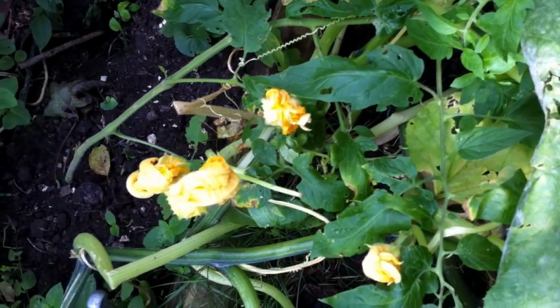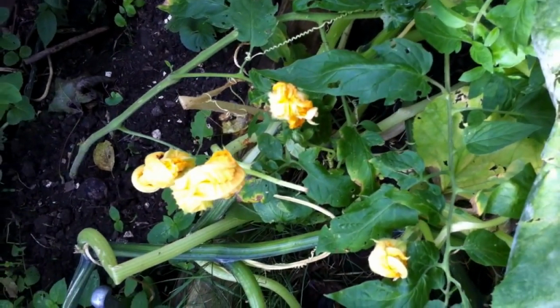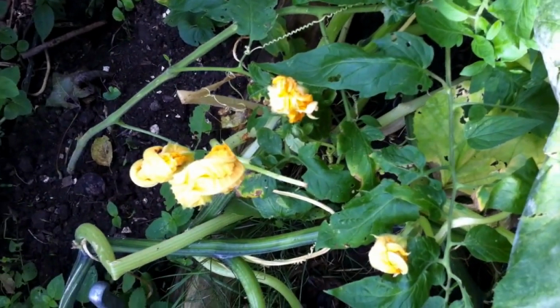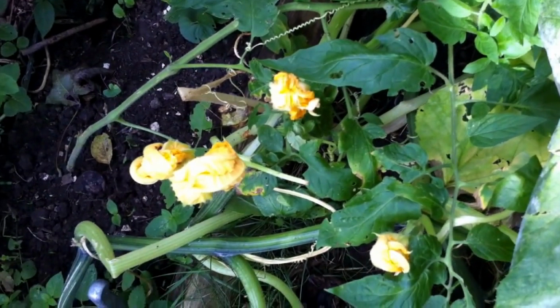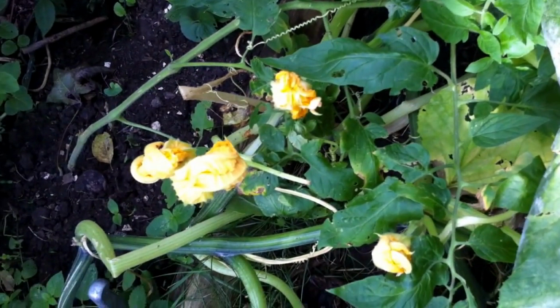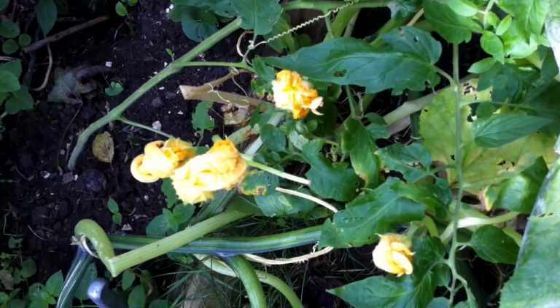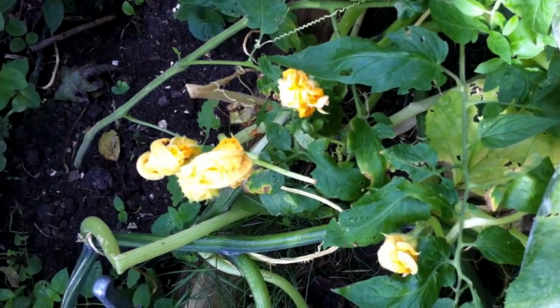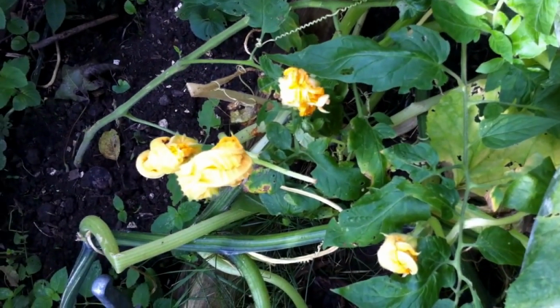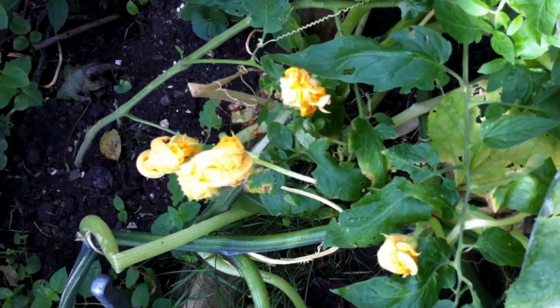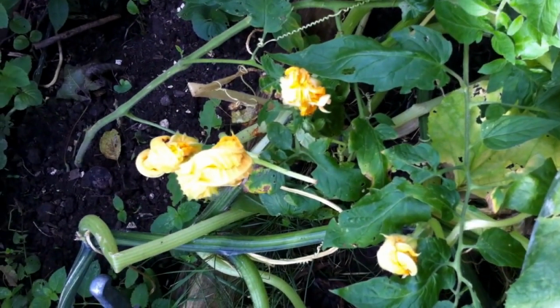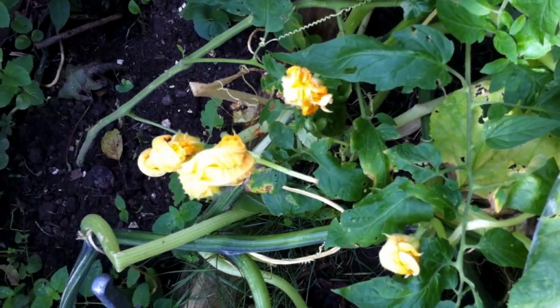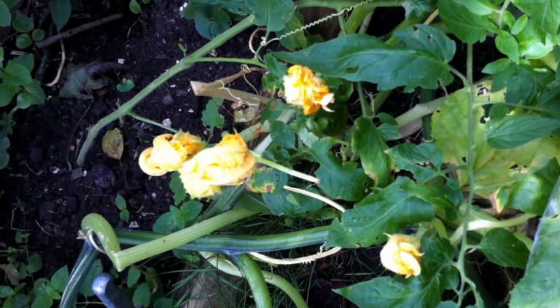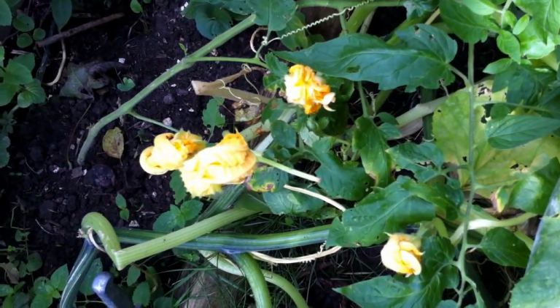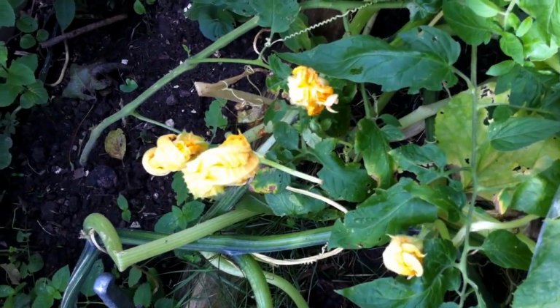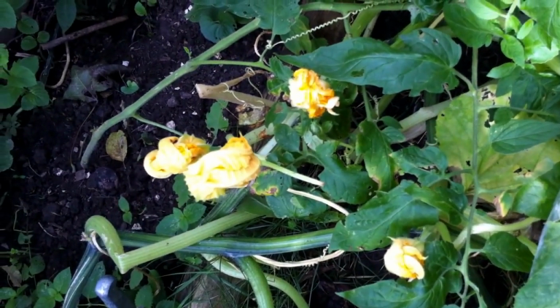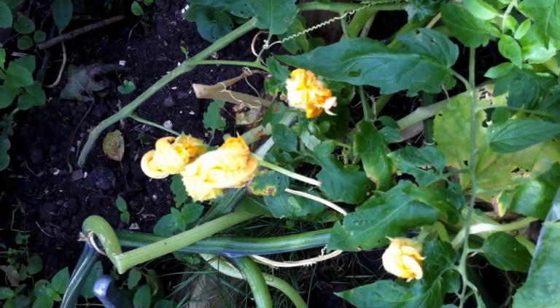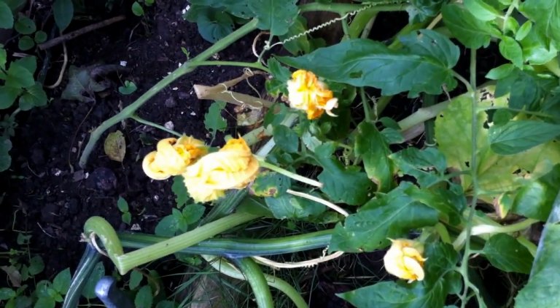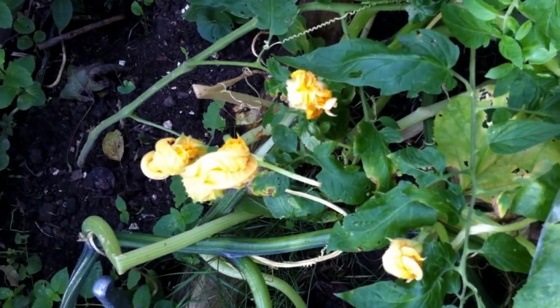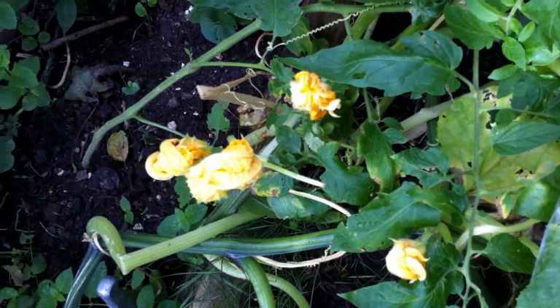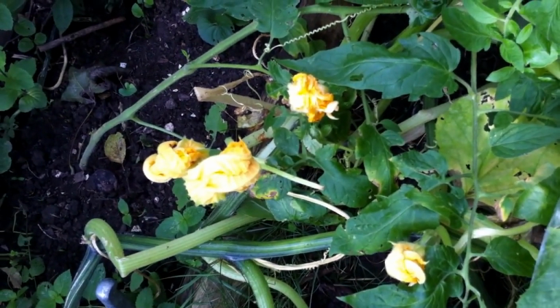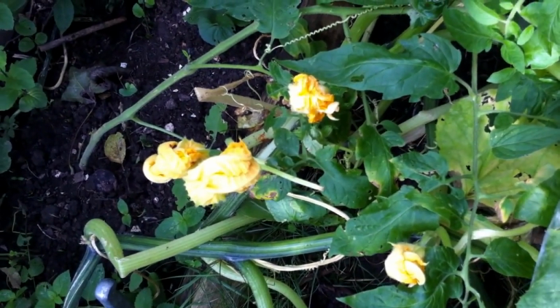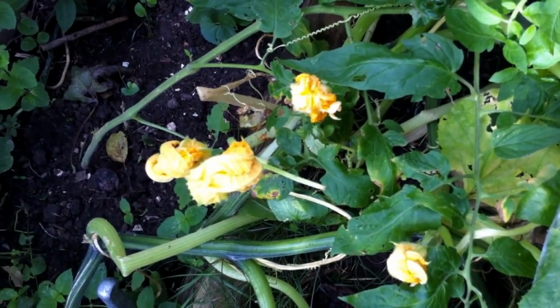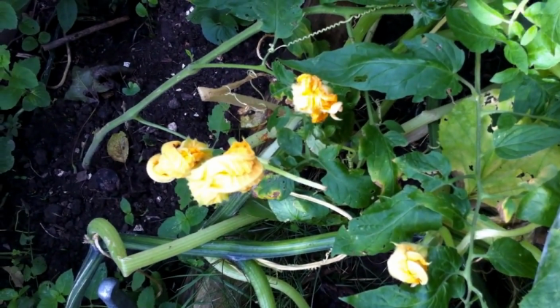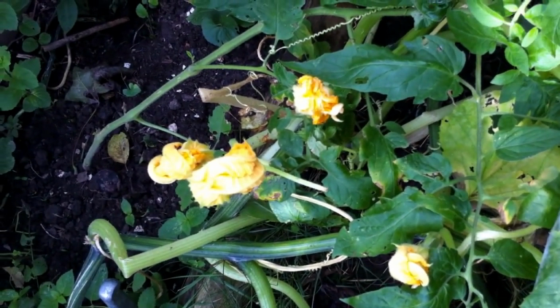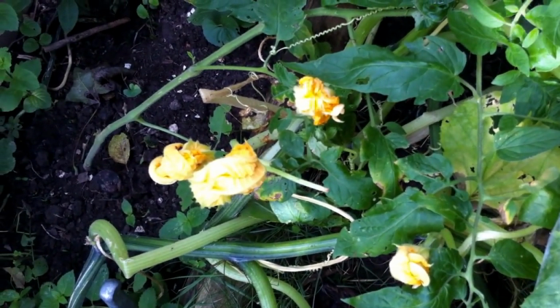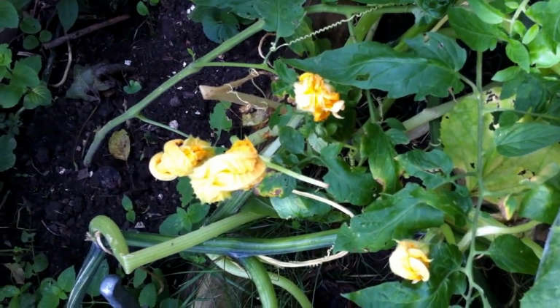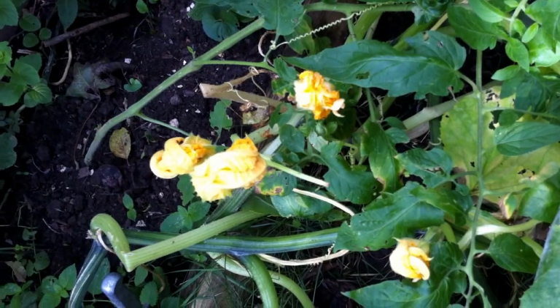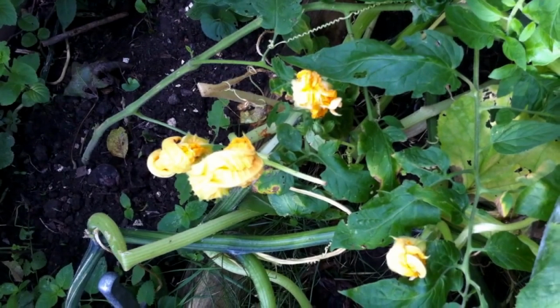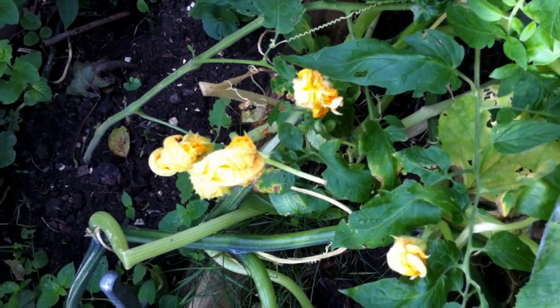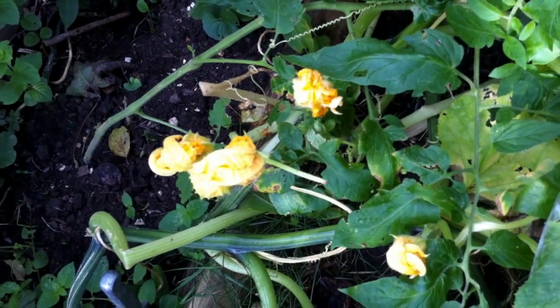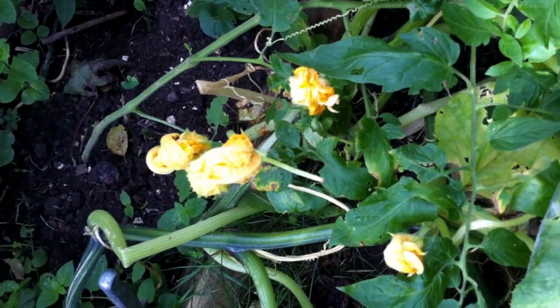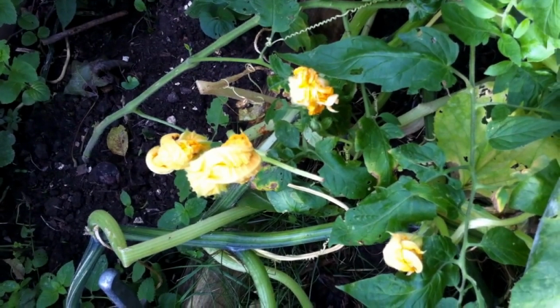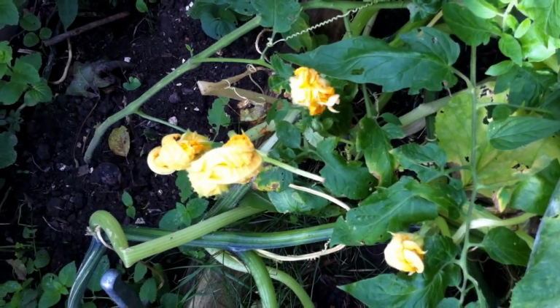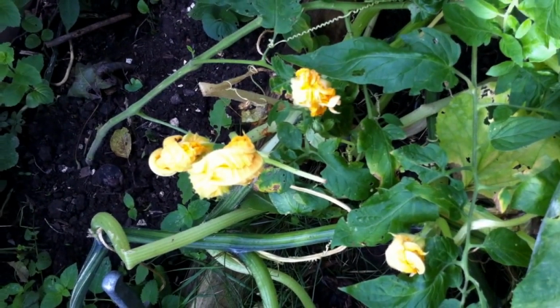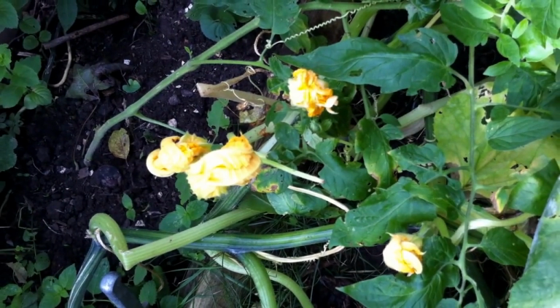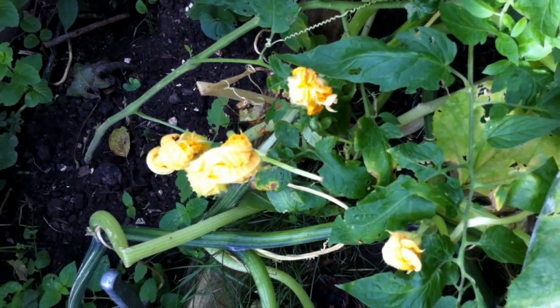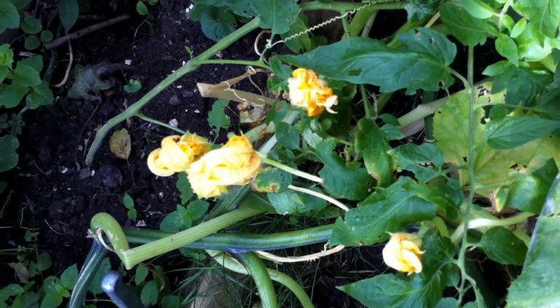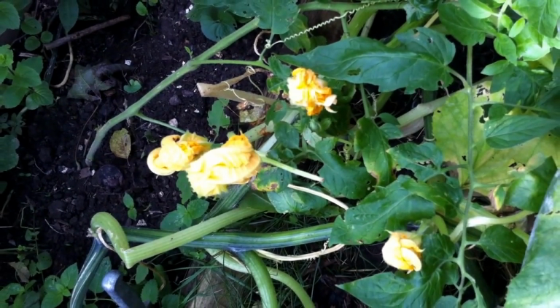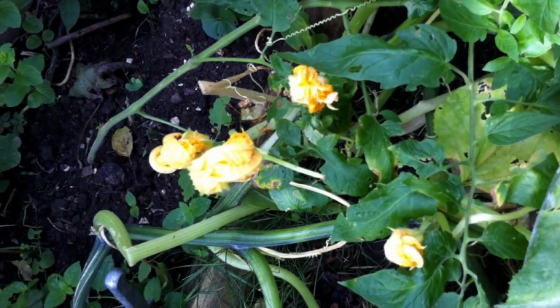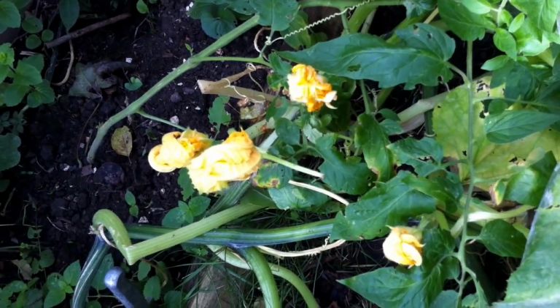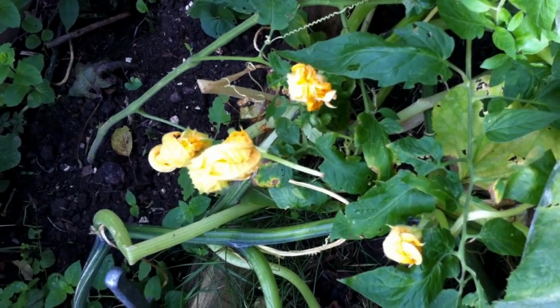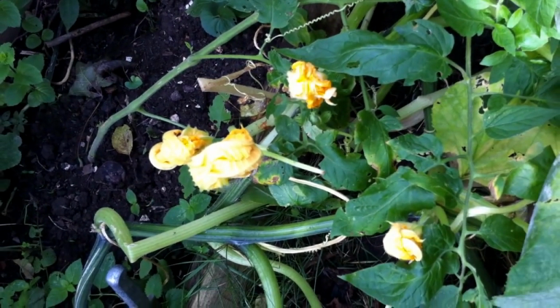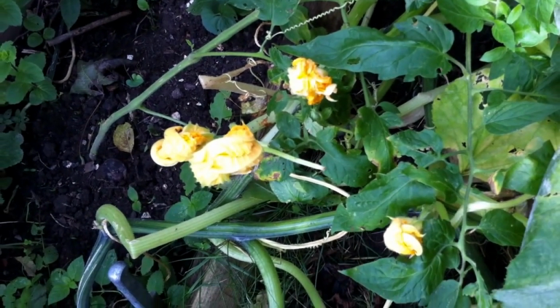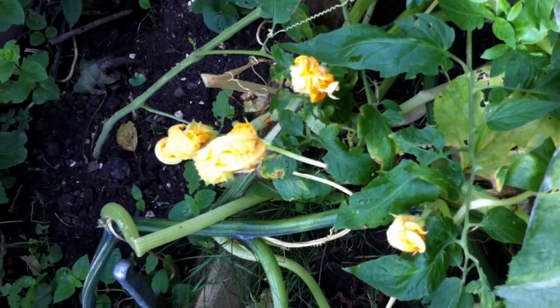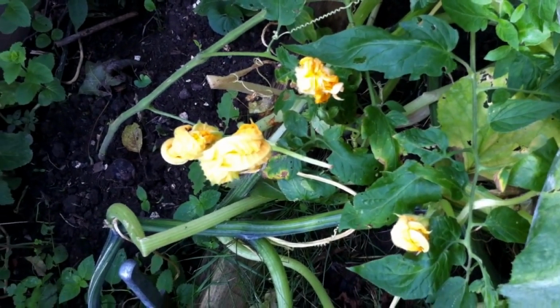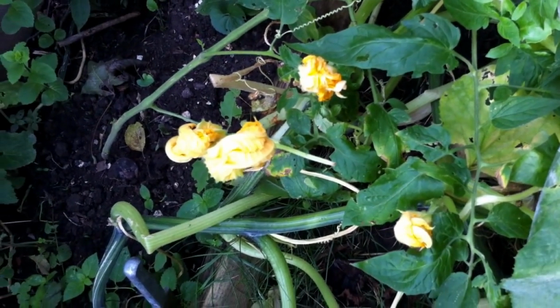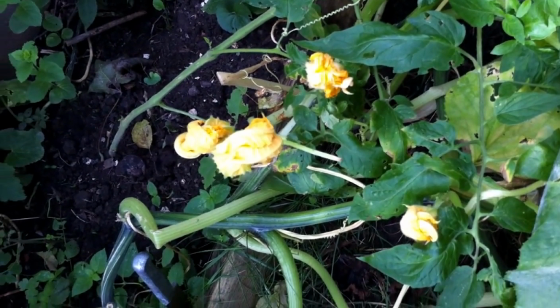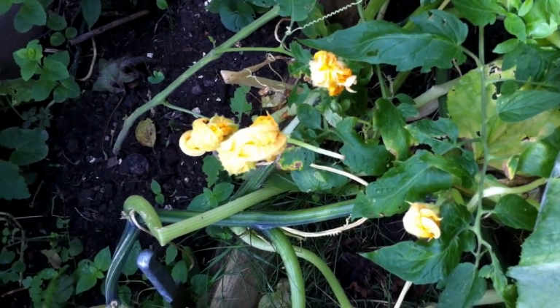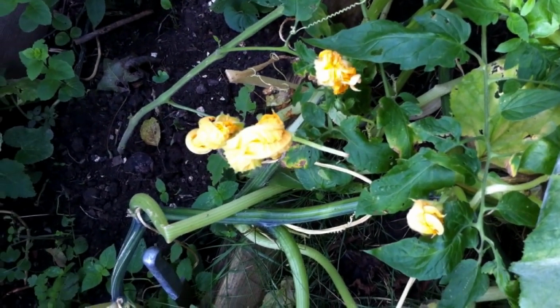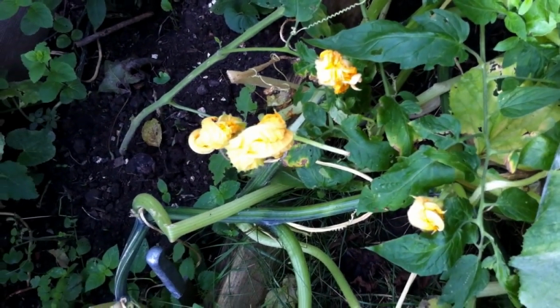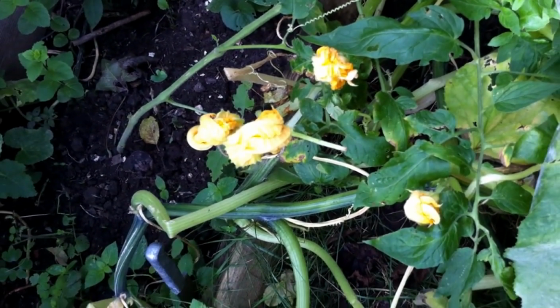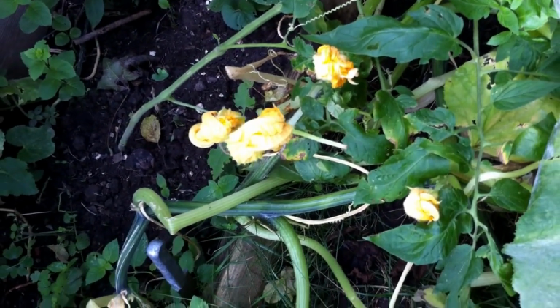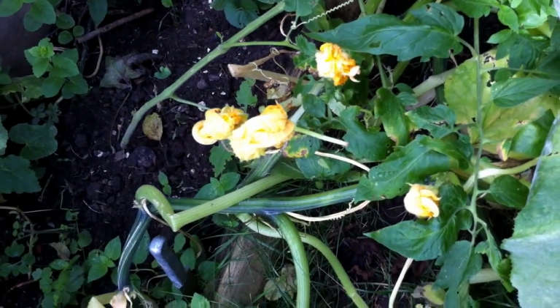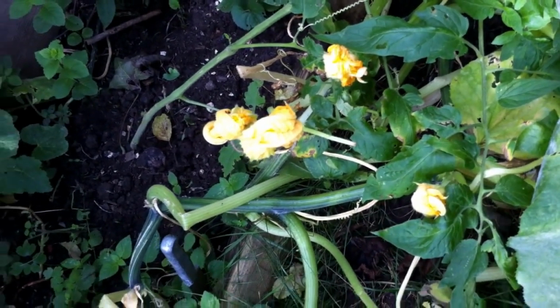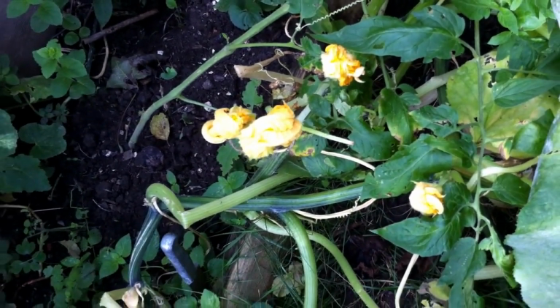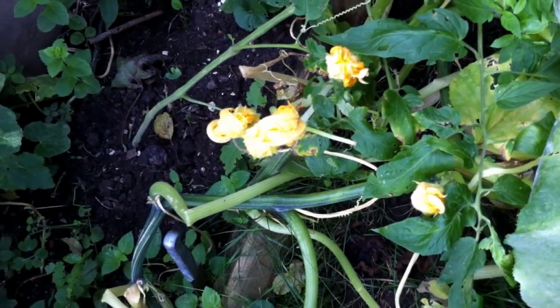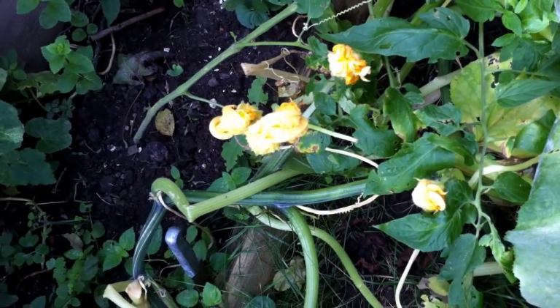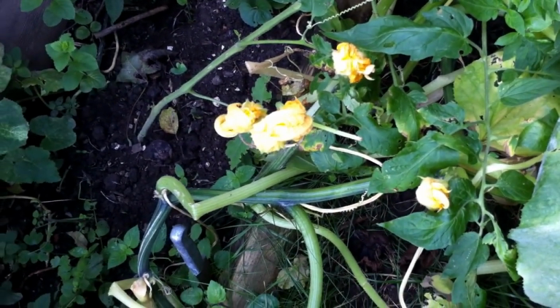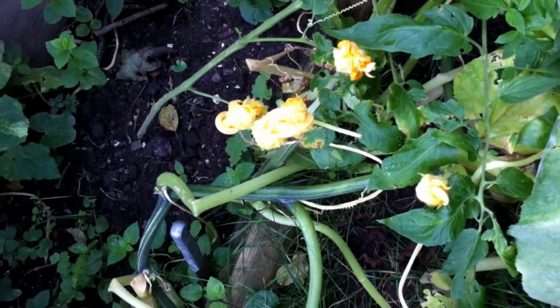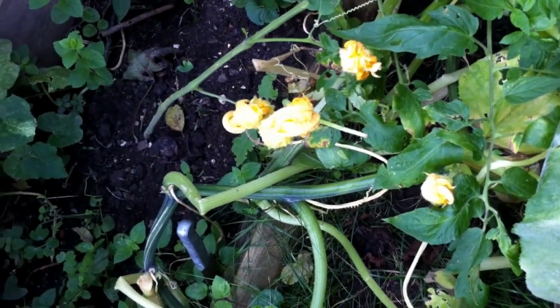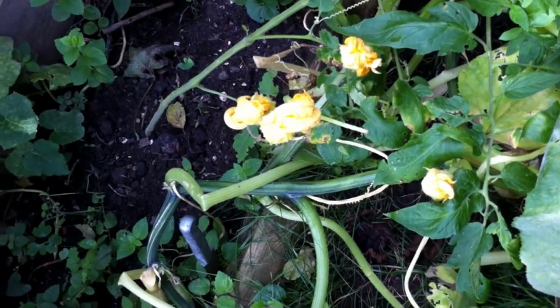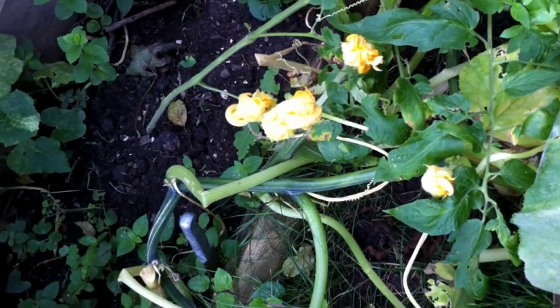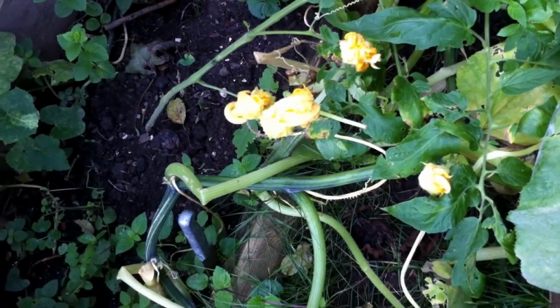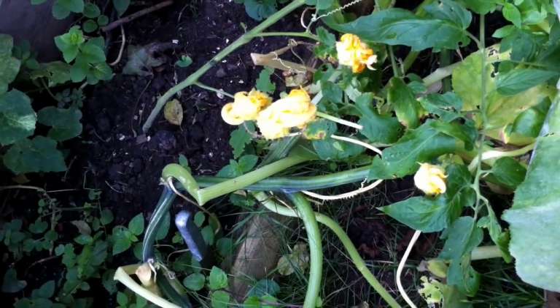These ones I'm a little bit hesitant to pick because they are close to the center of the plant, so I want to see if some squash will be yielded from this one.